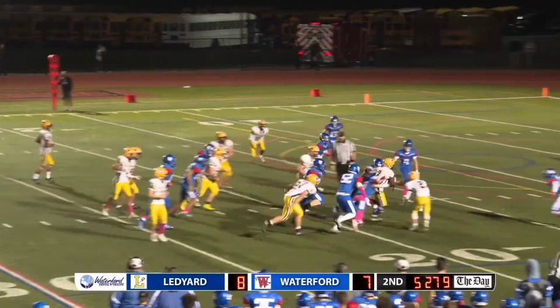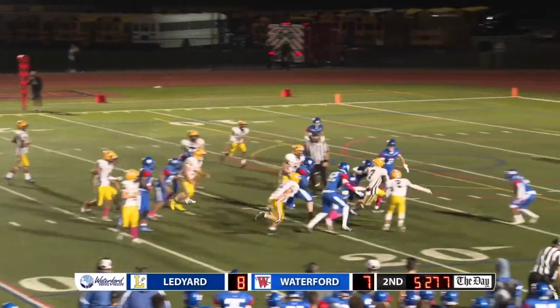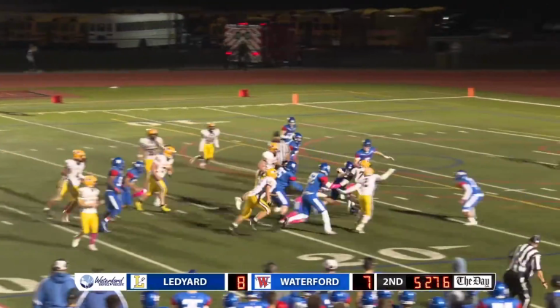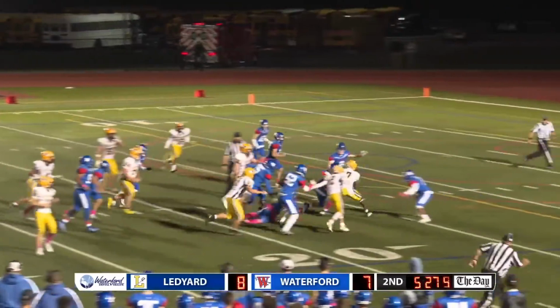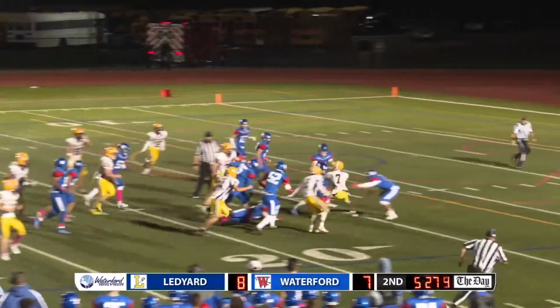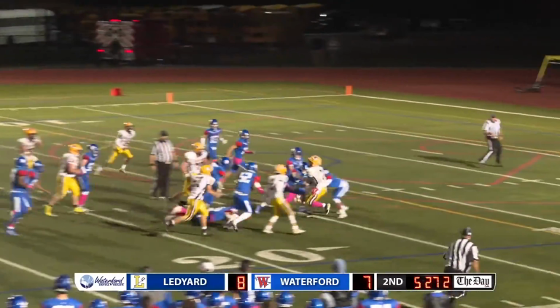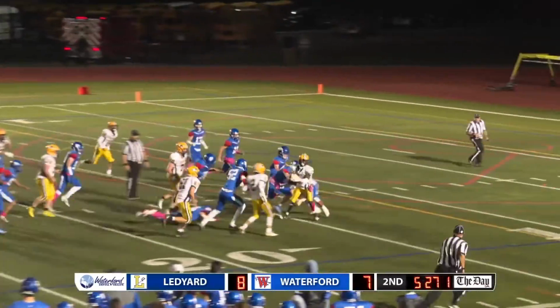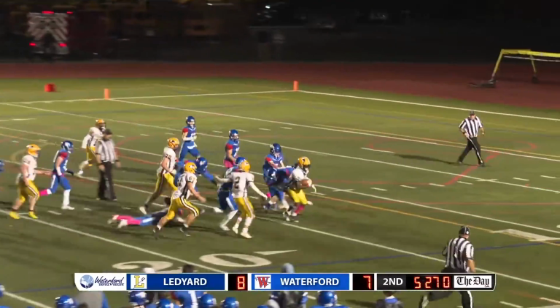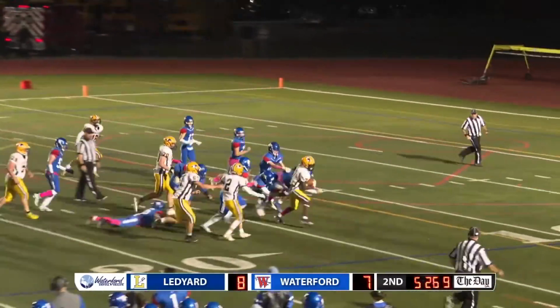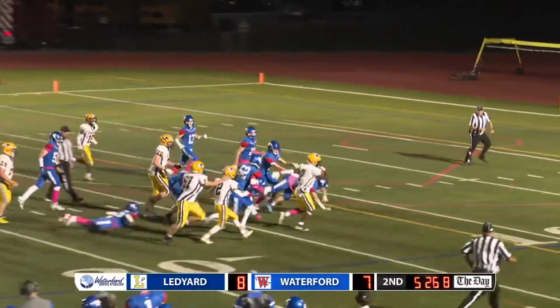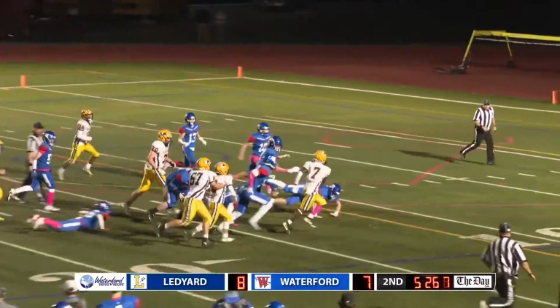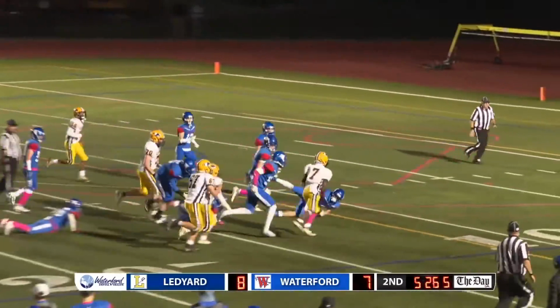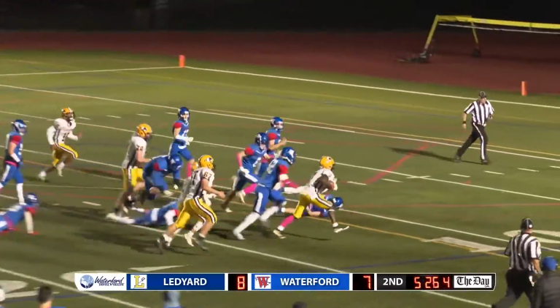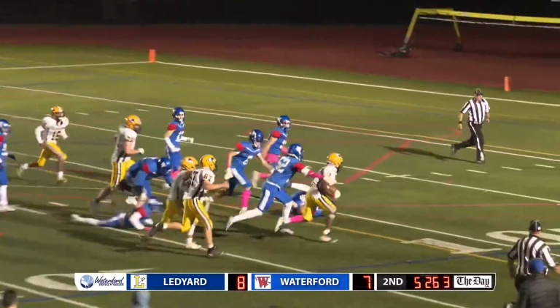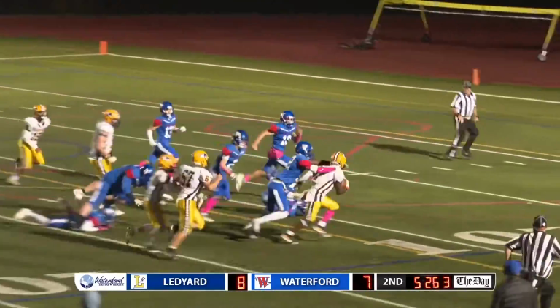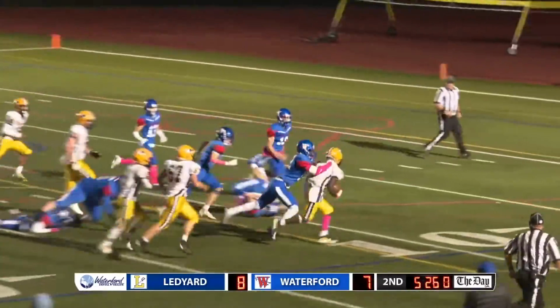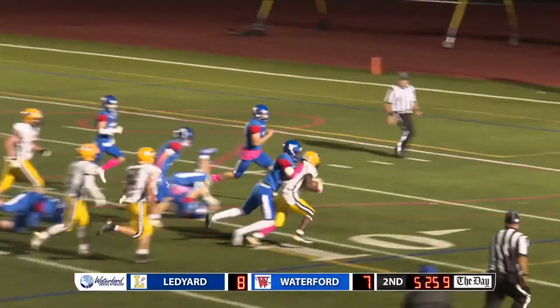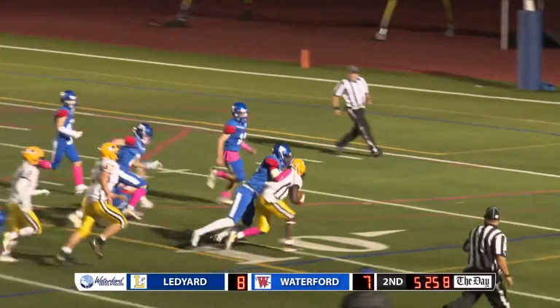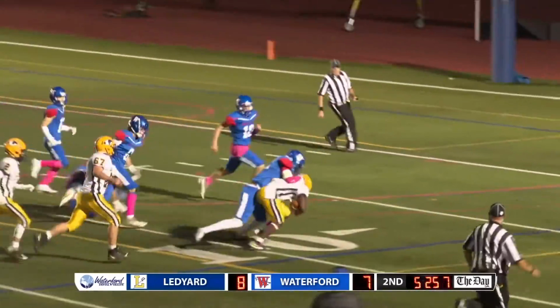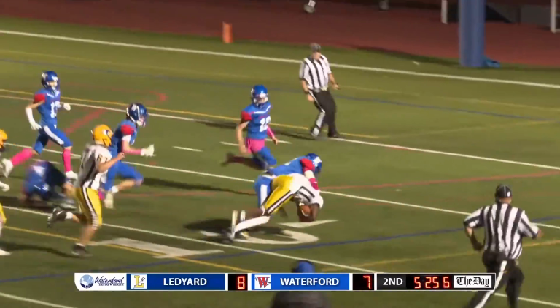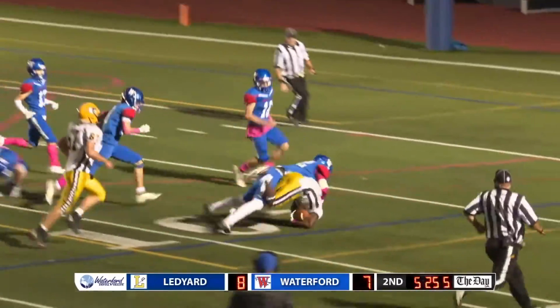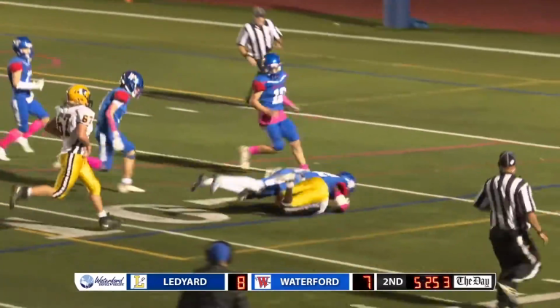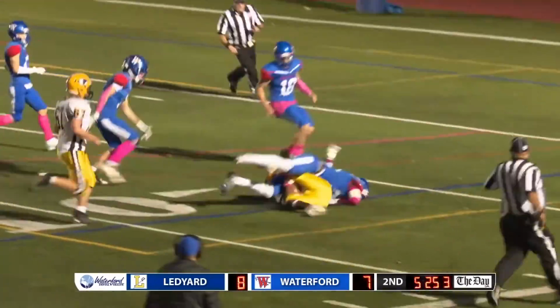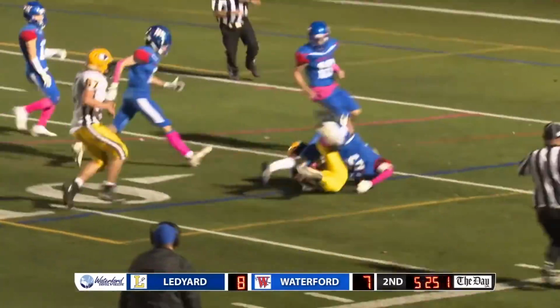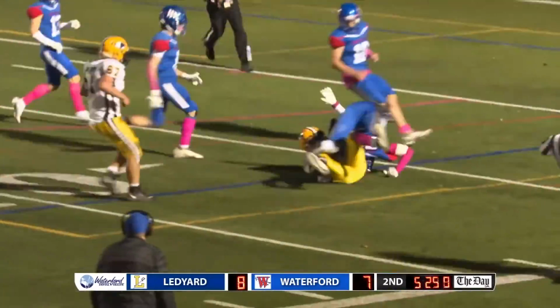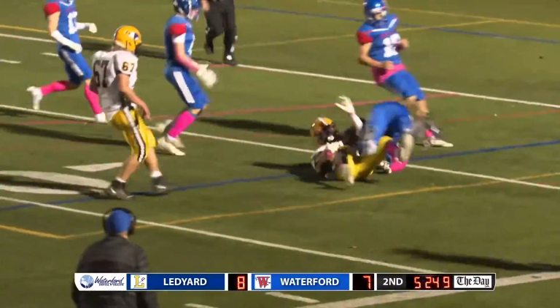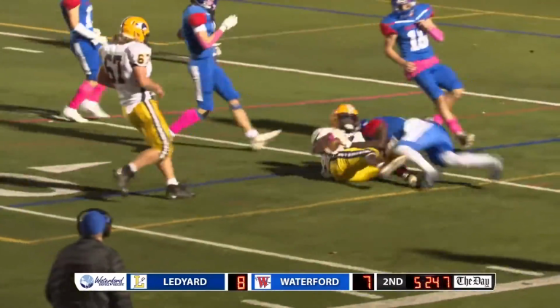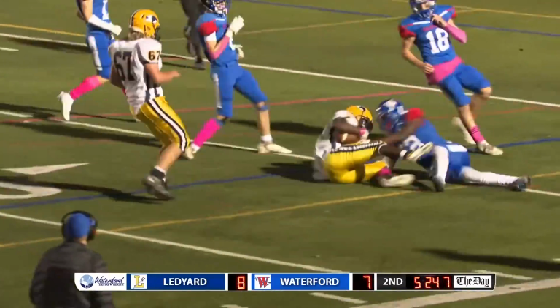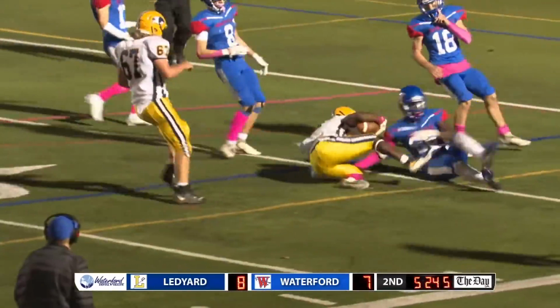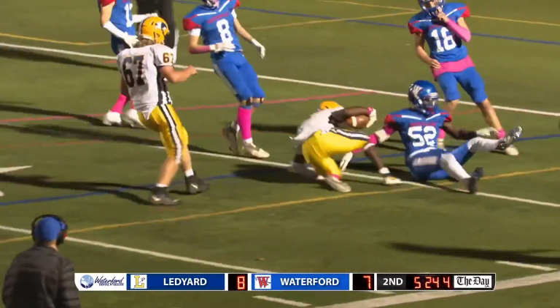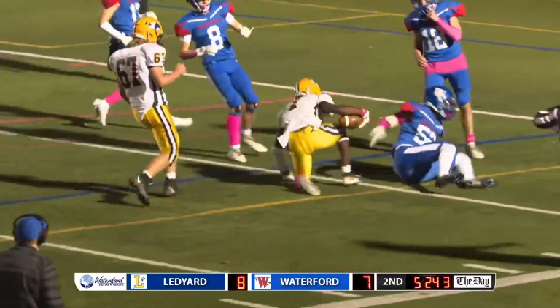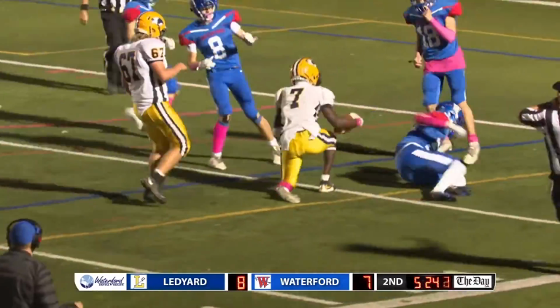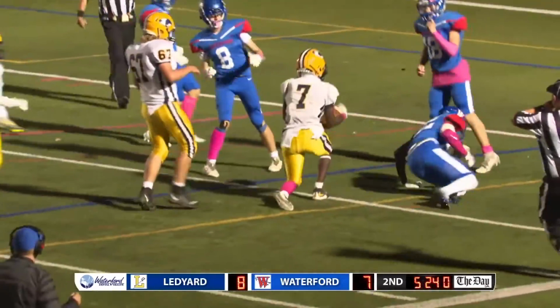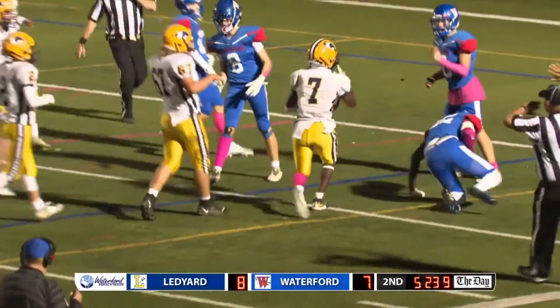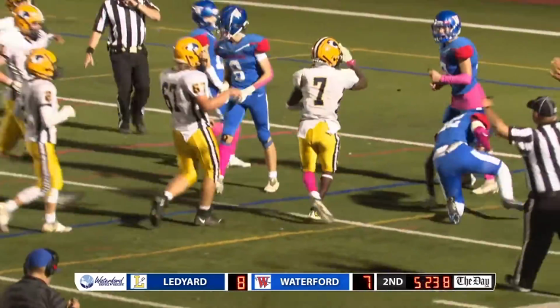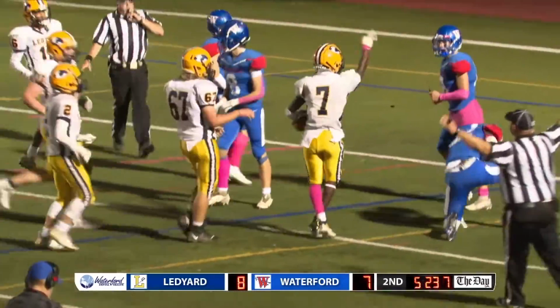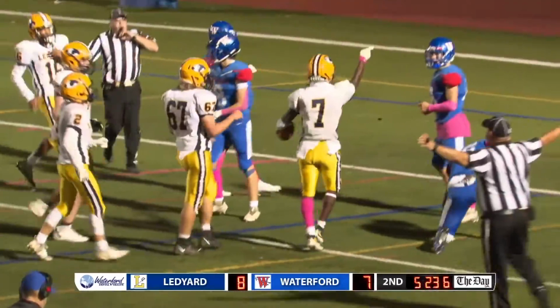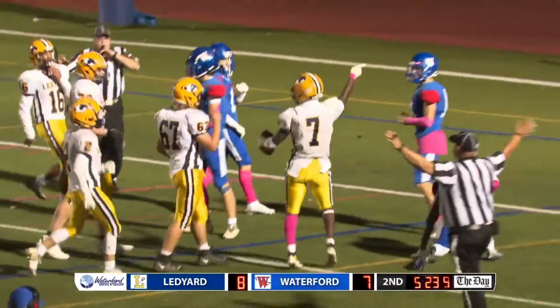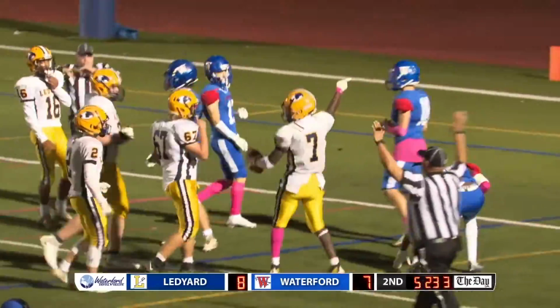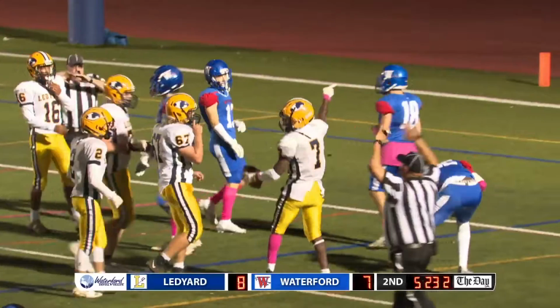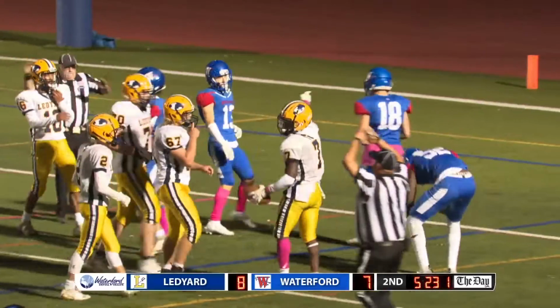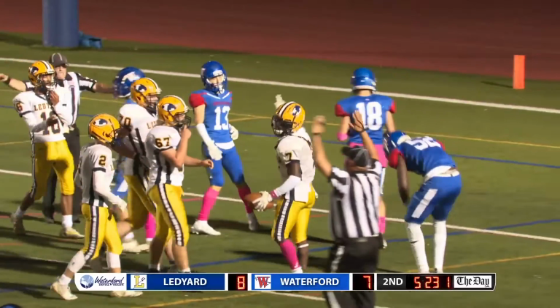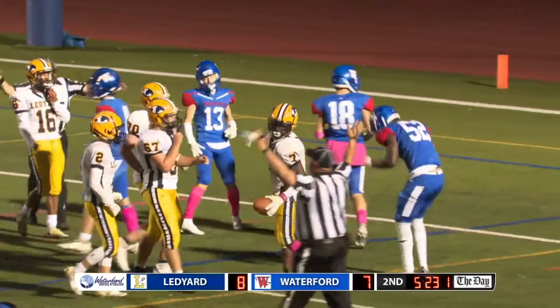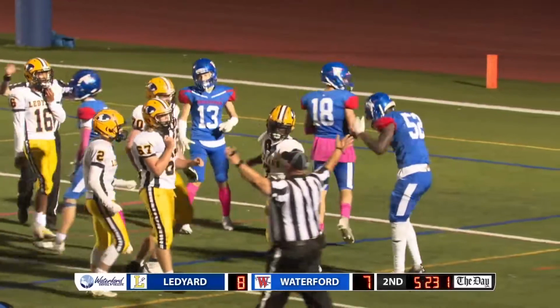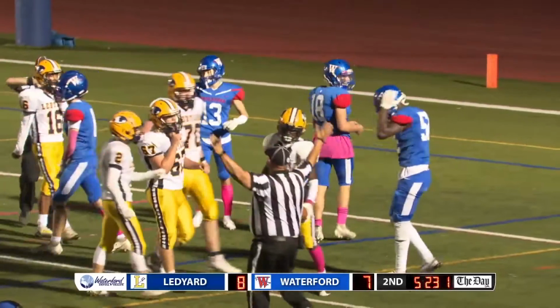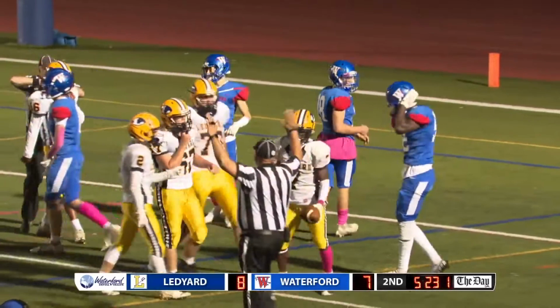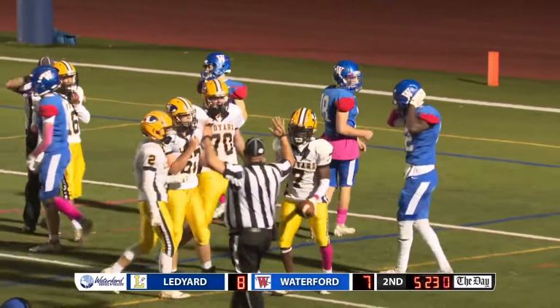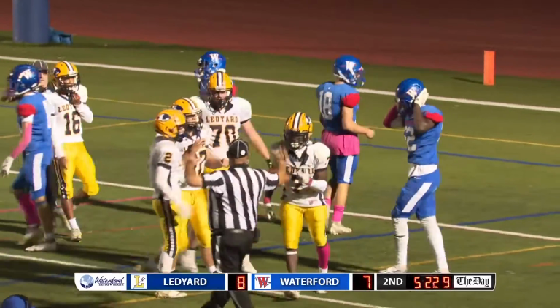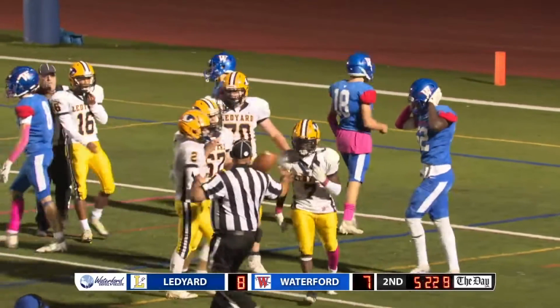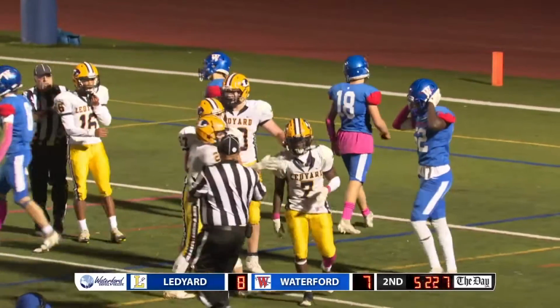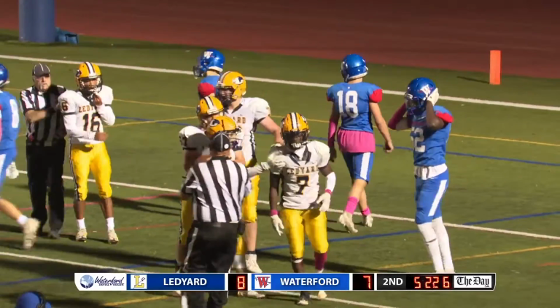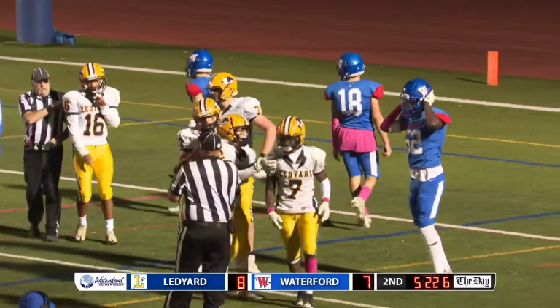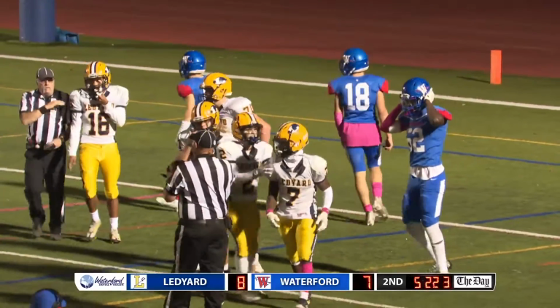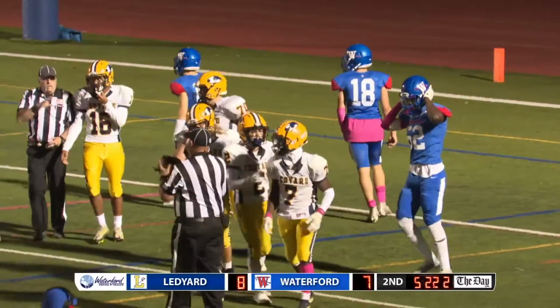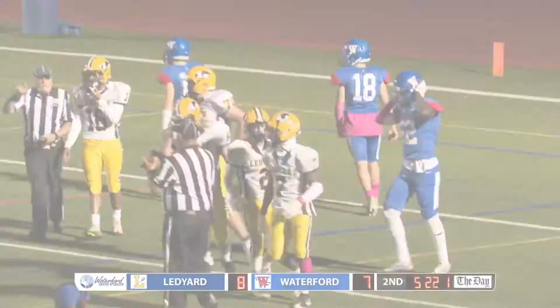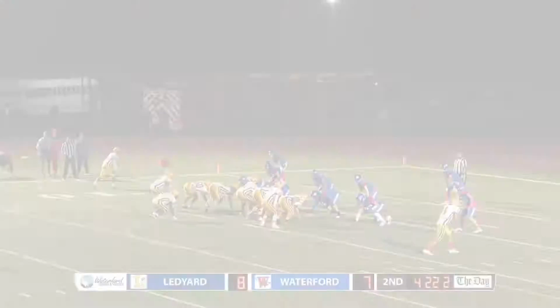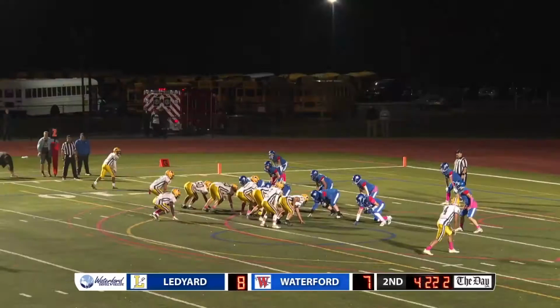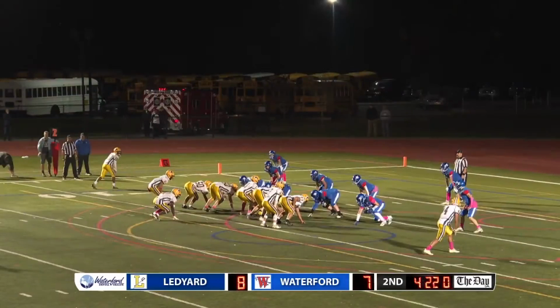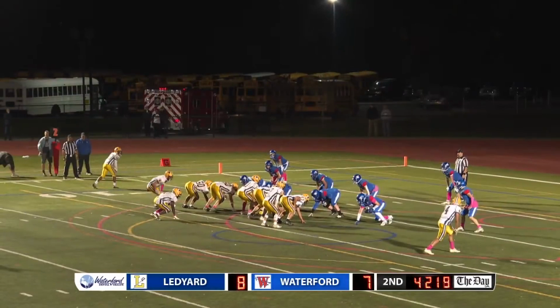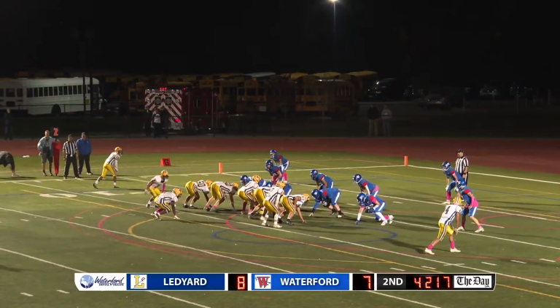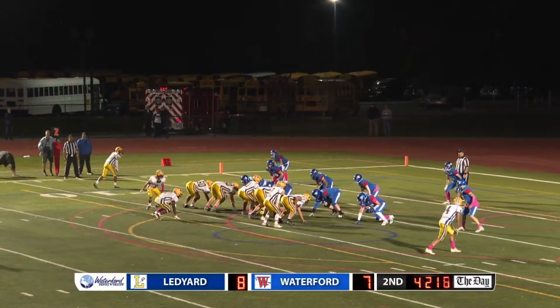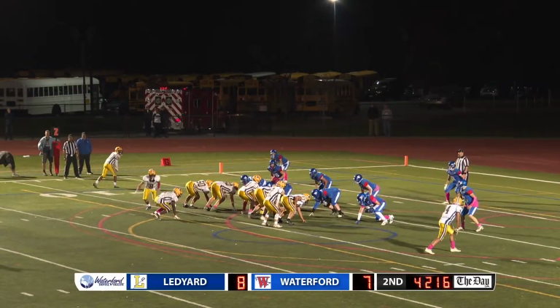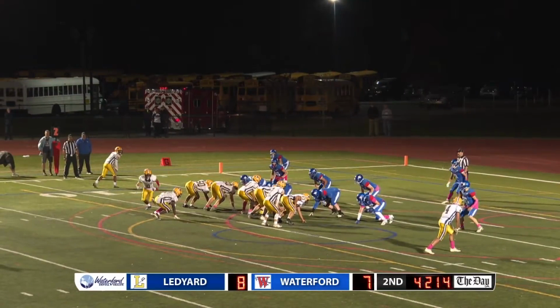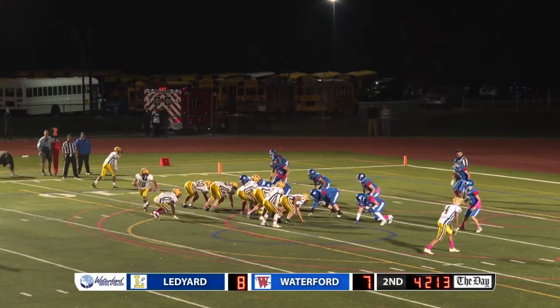Handoff, Green, breaking tackles, heading to the outside, crosses the 10, inside the 10, first down, second and goal.